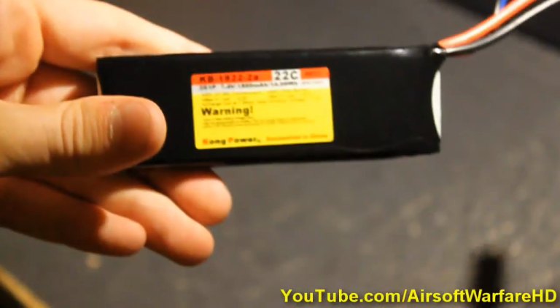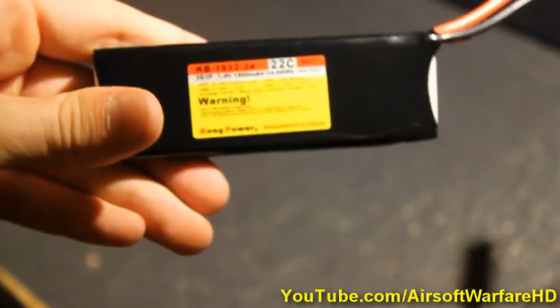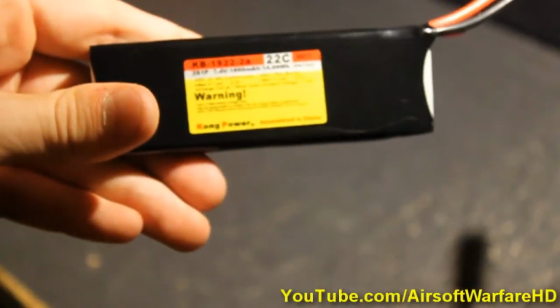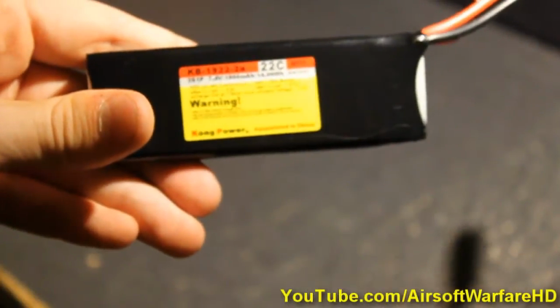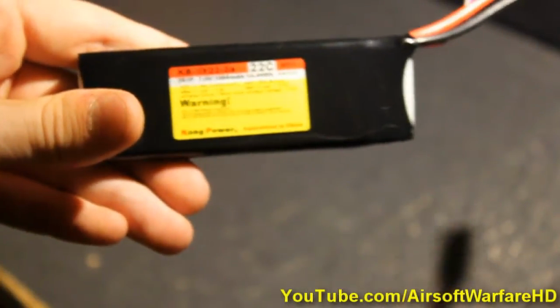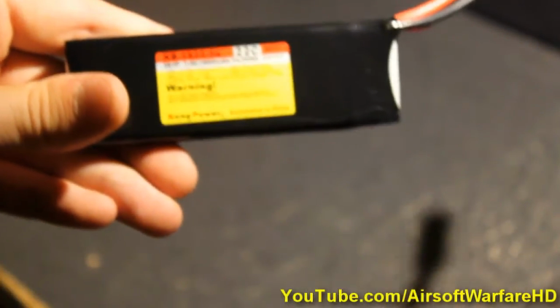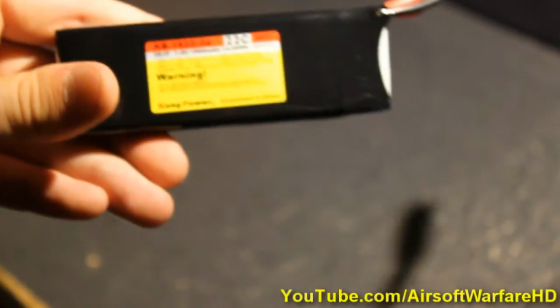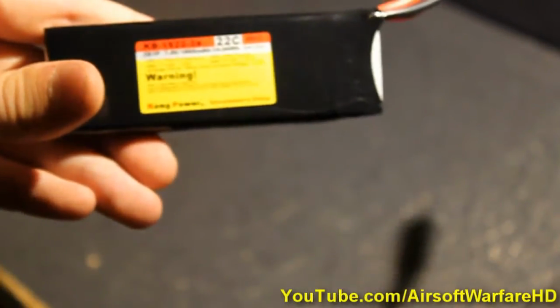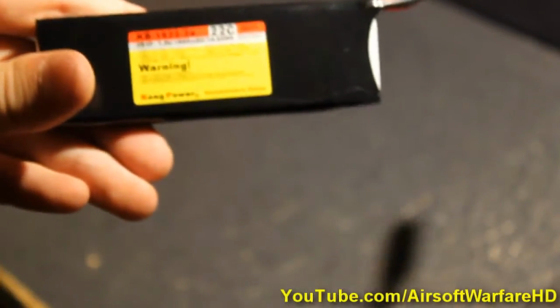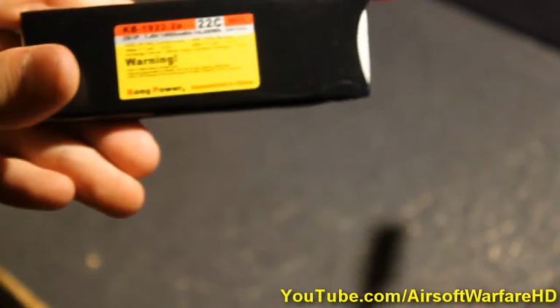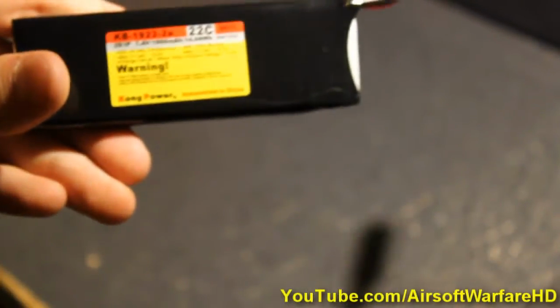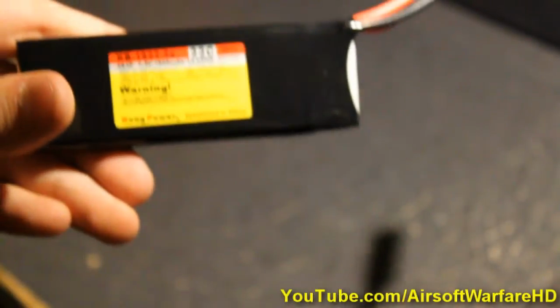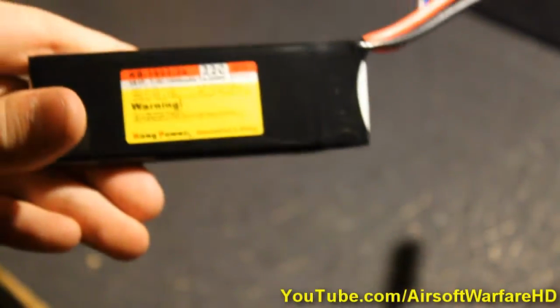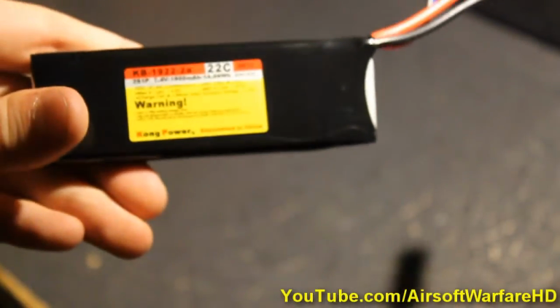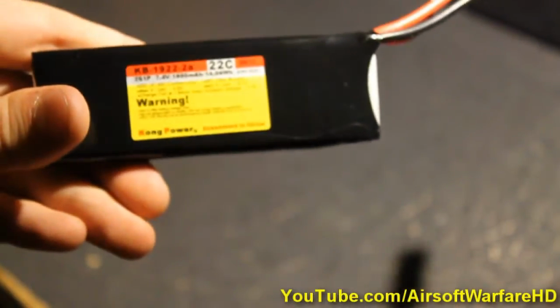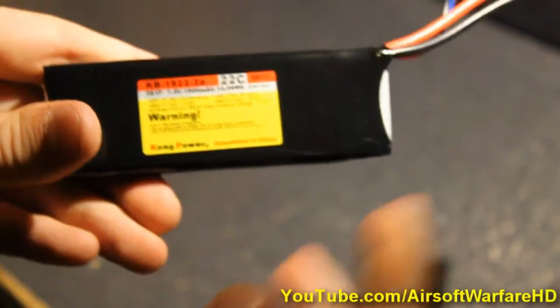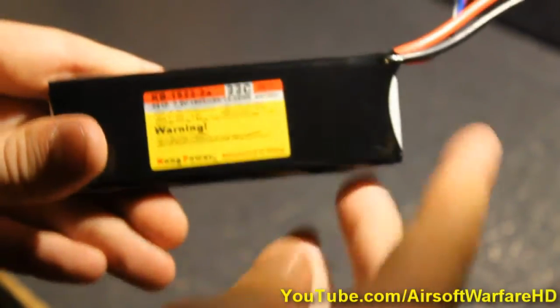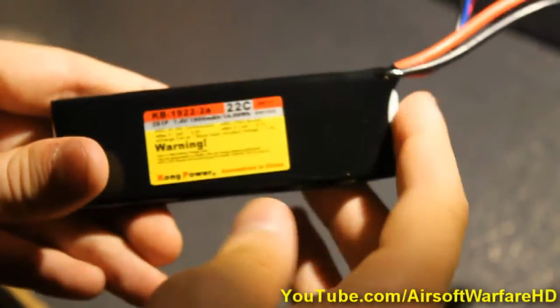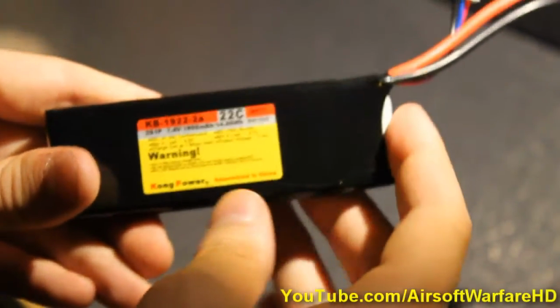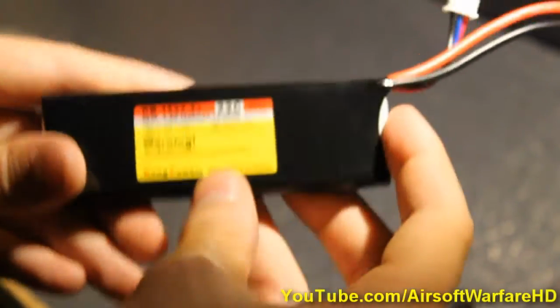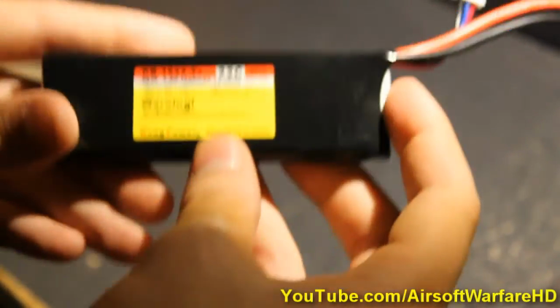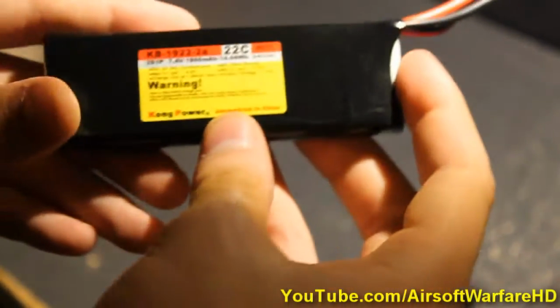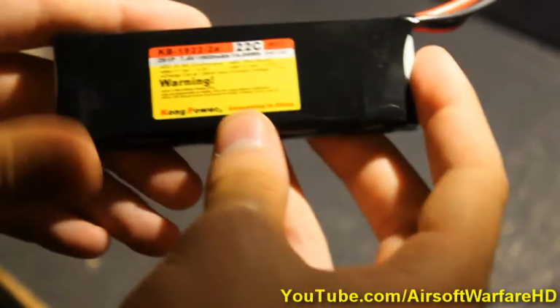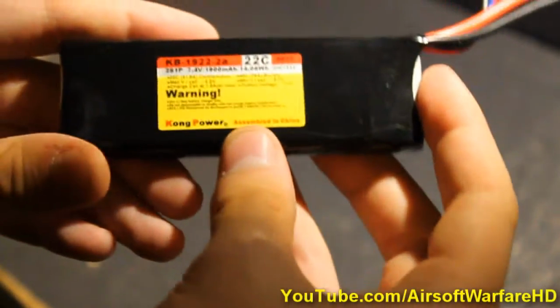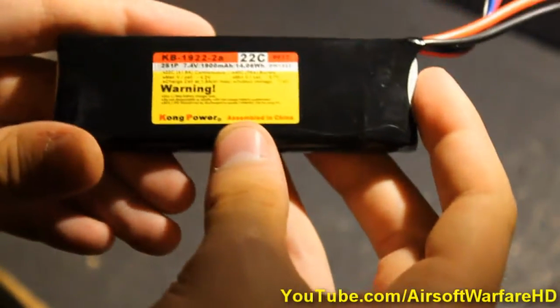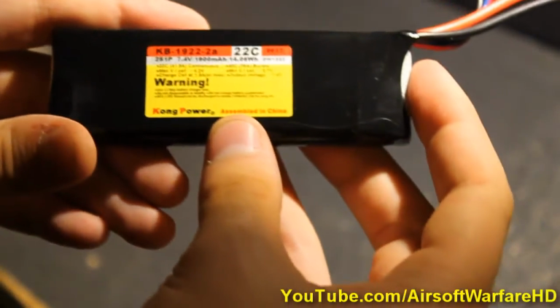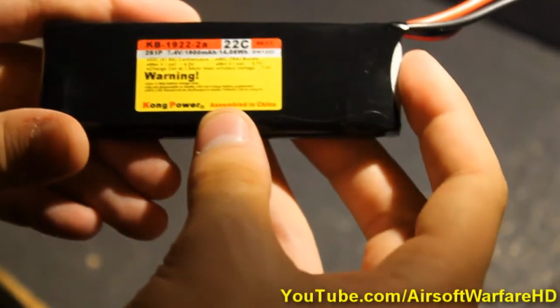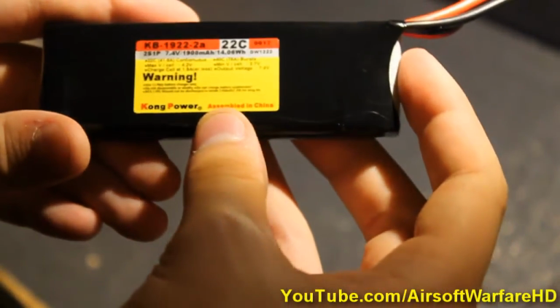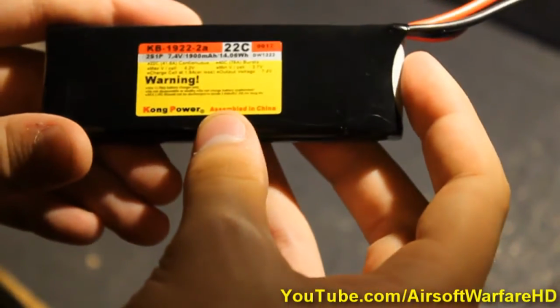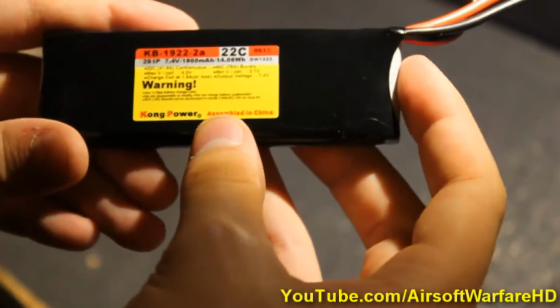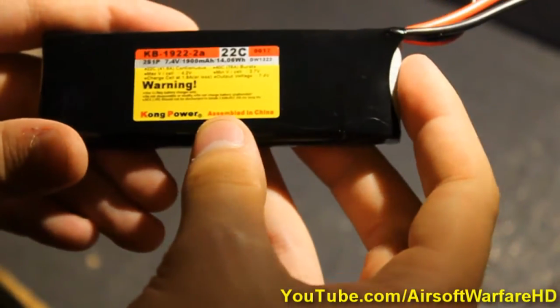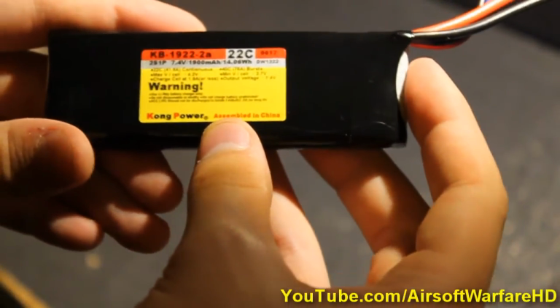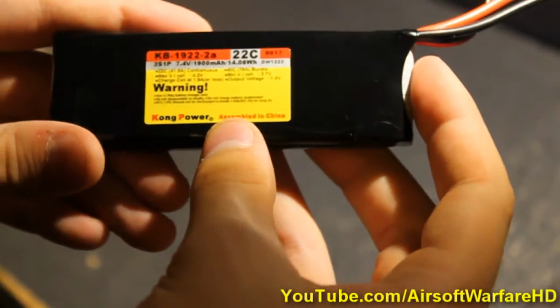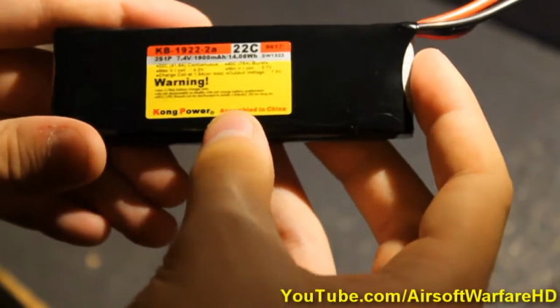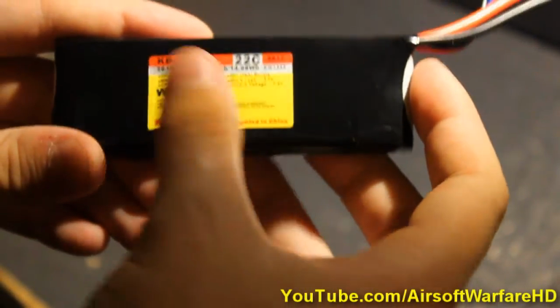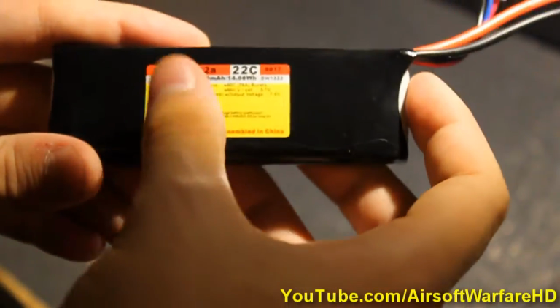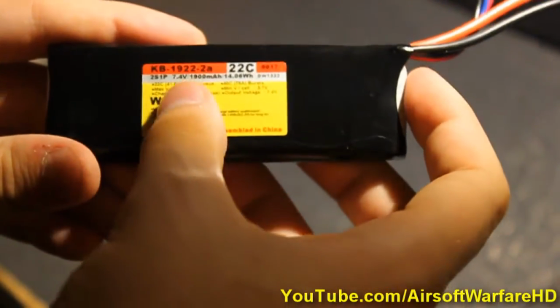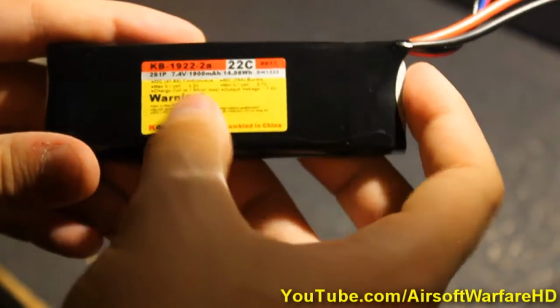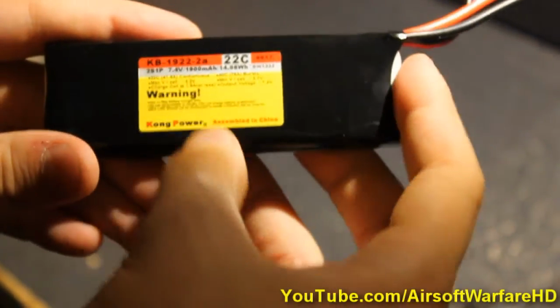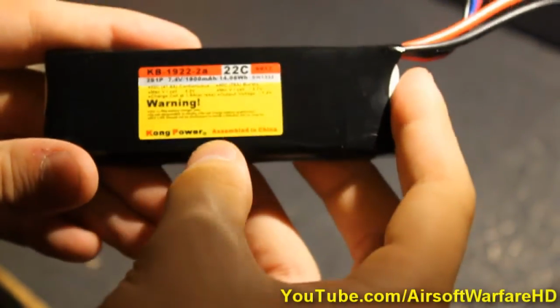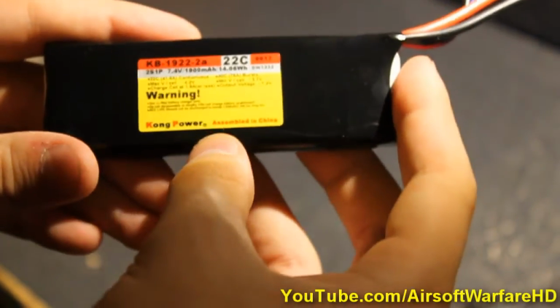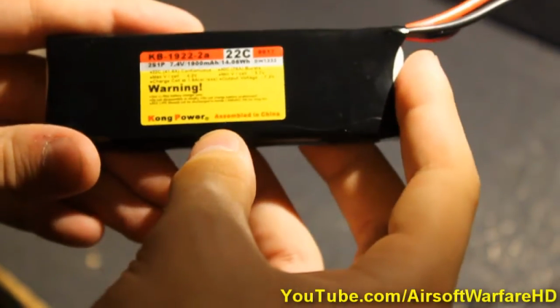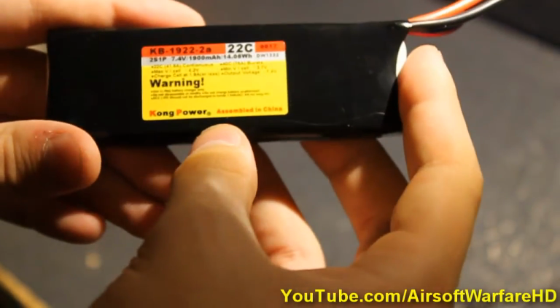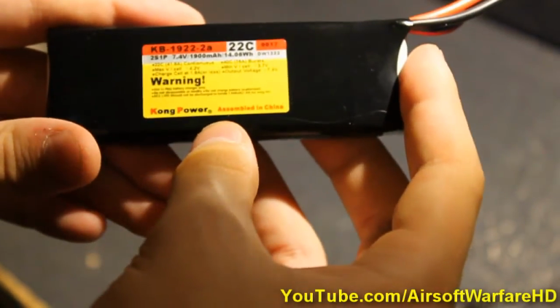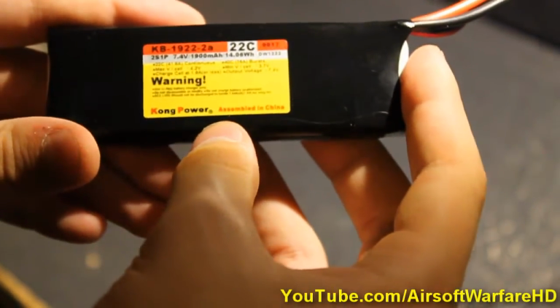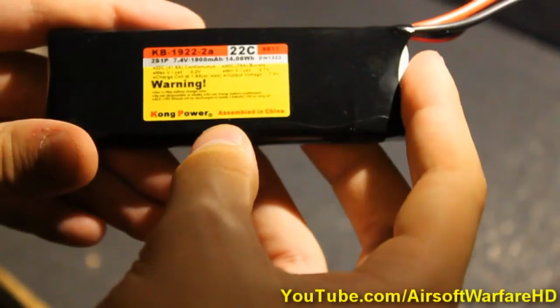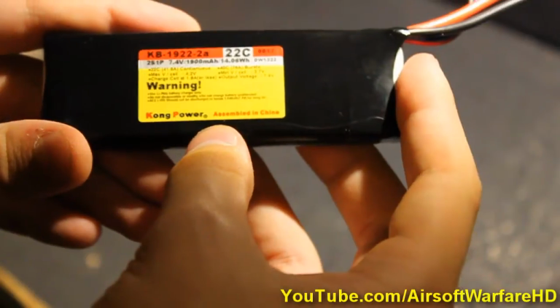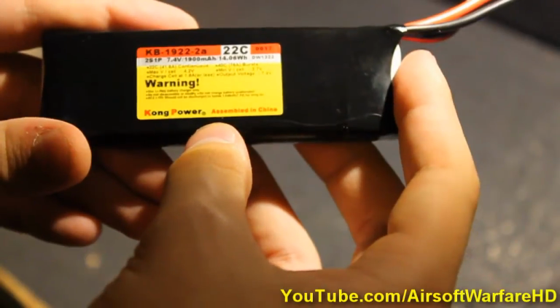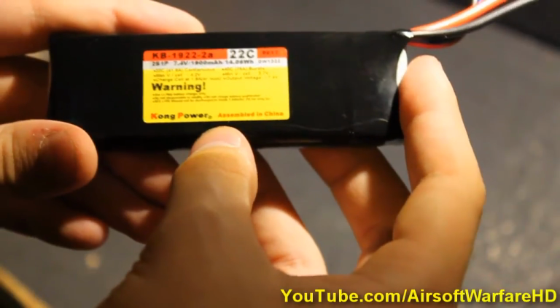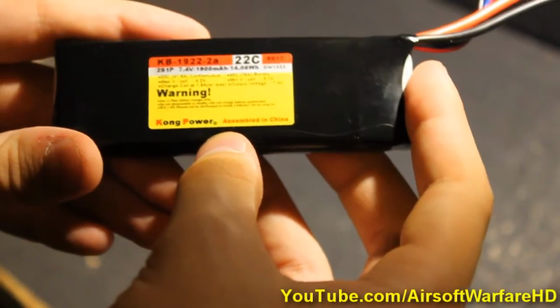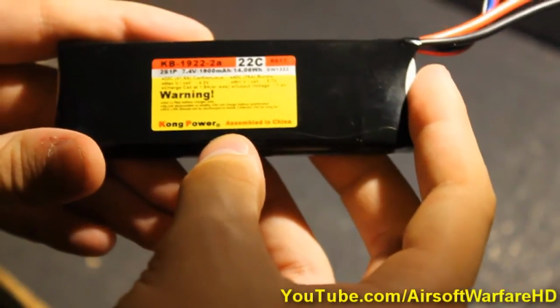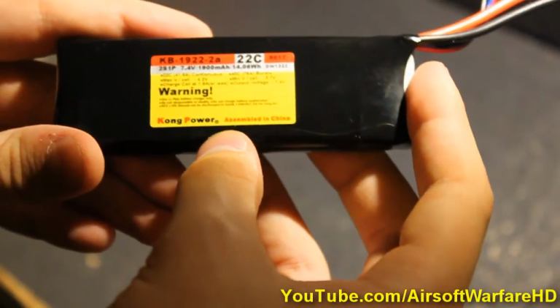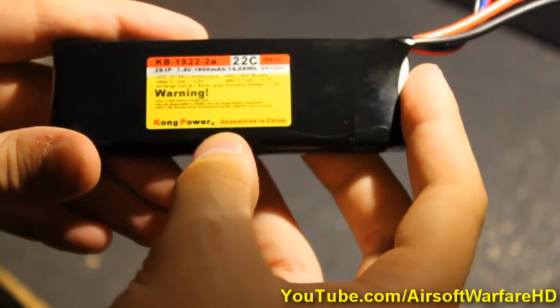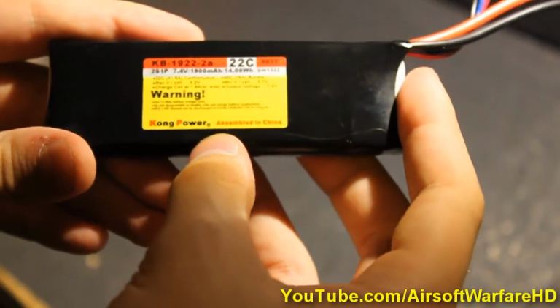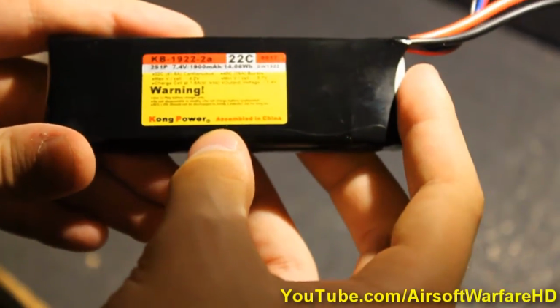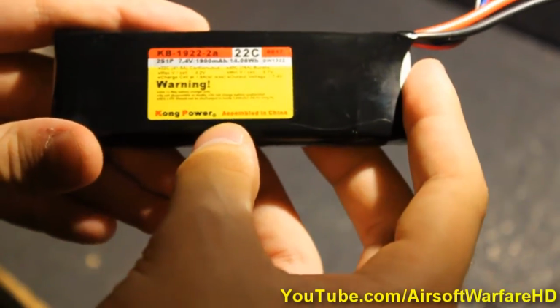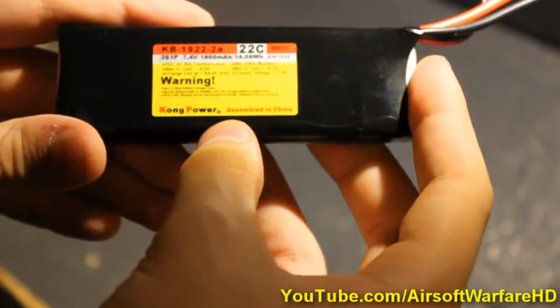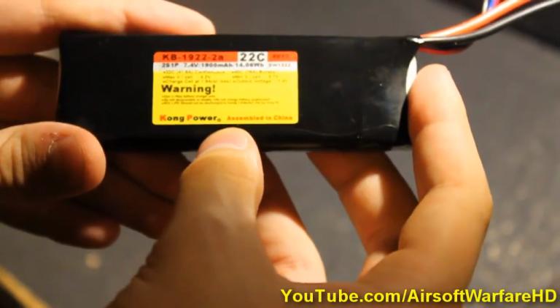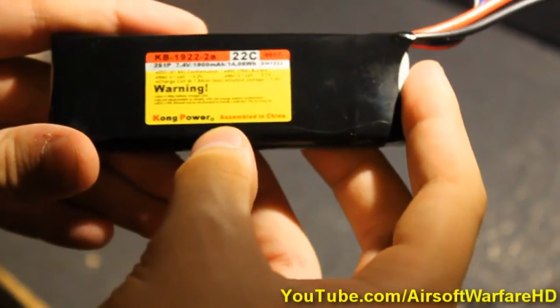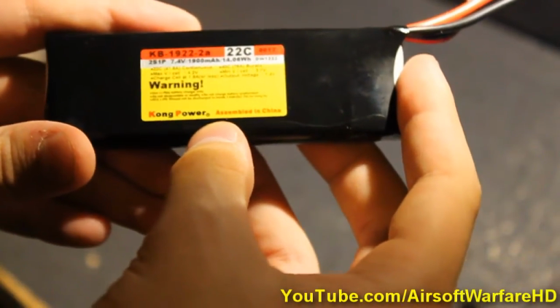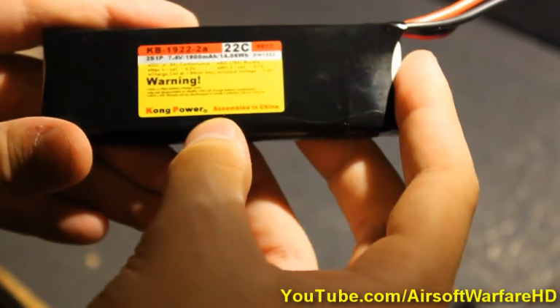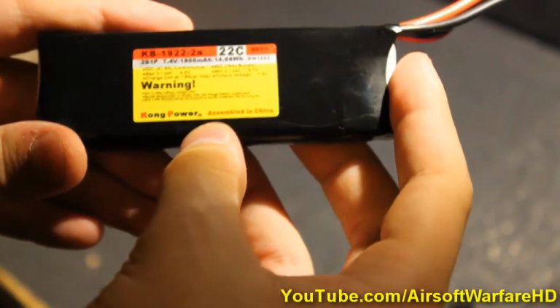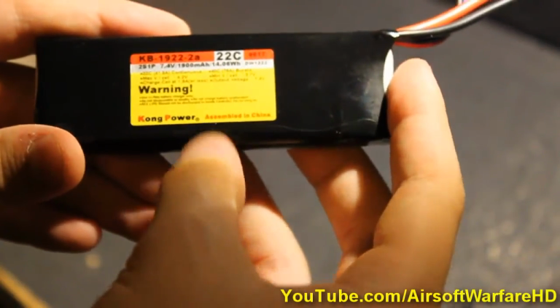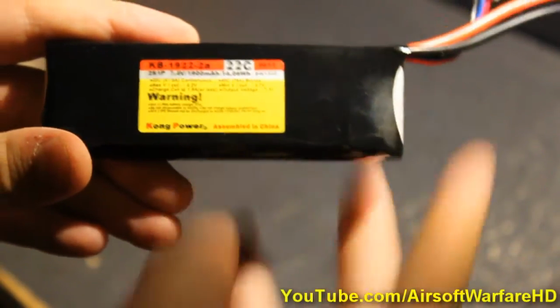Let's take a look at the specifications of this battery. This is a 7.4 volt, 900 milliamp battery.